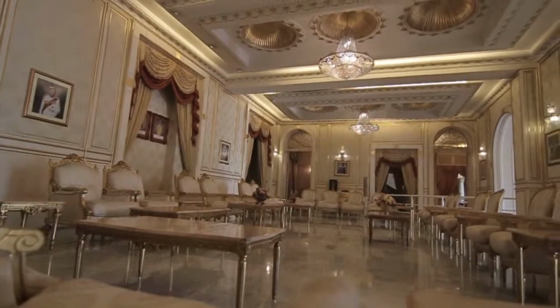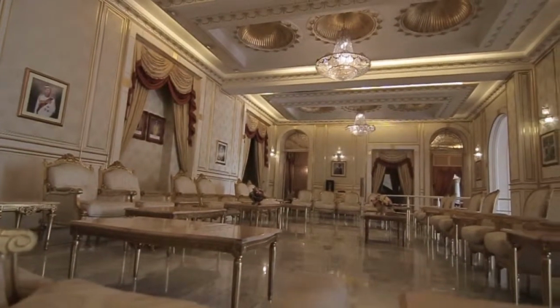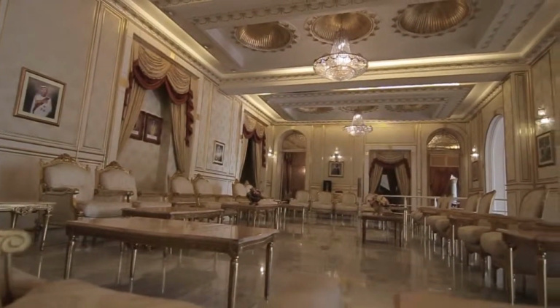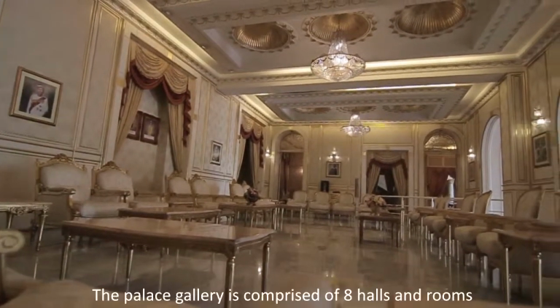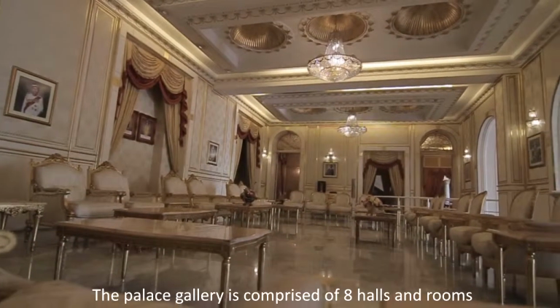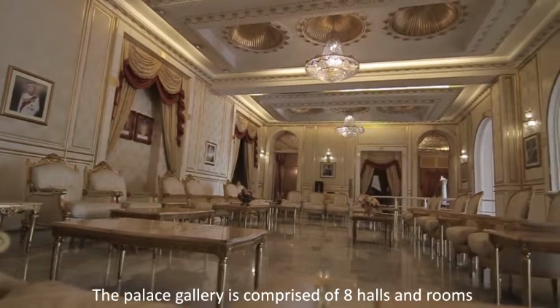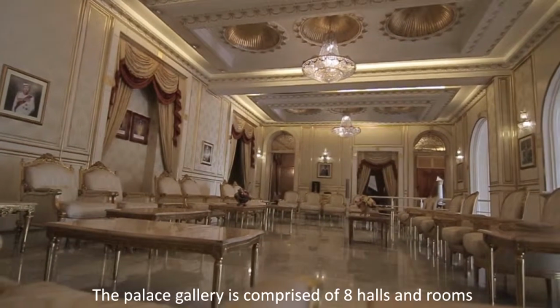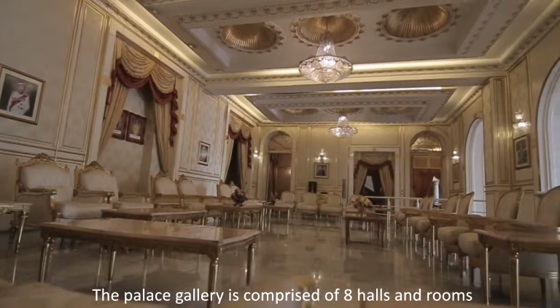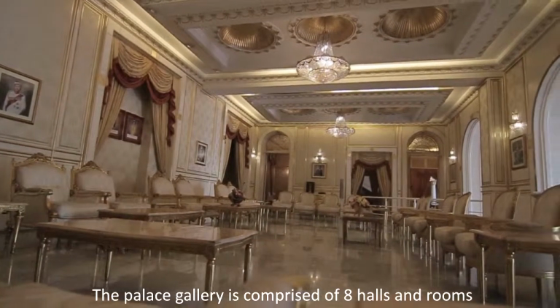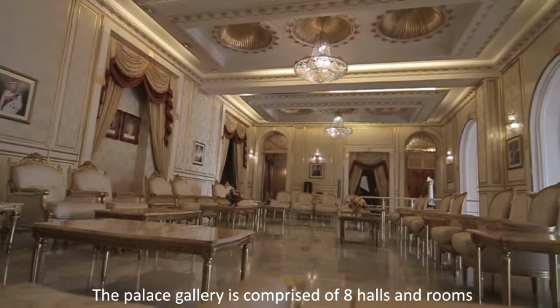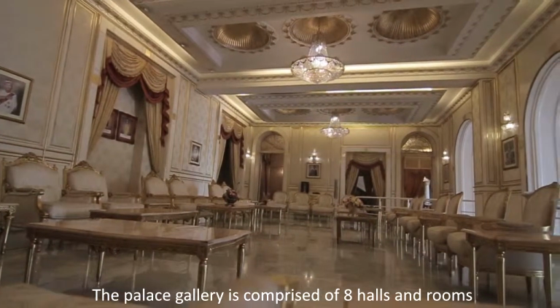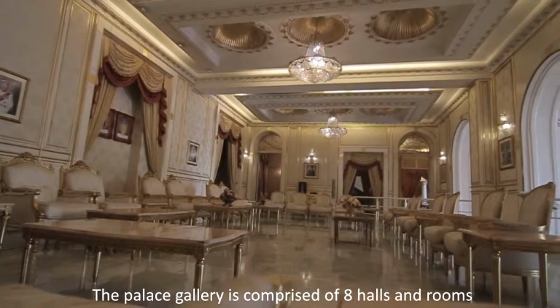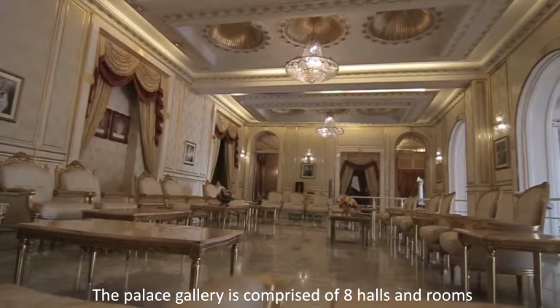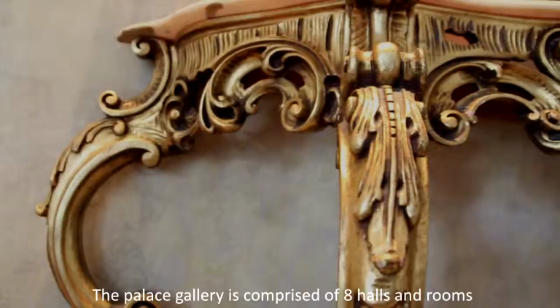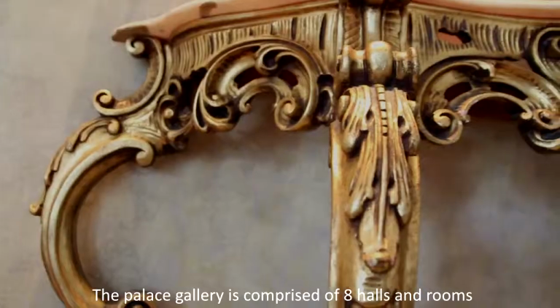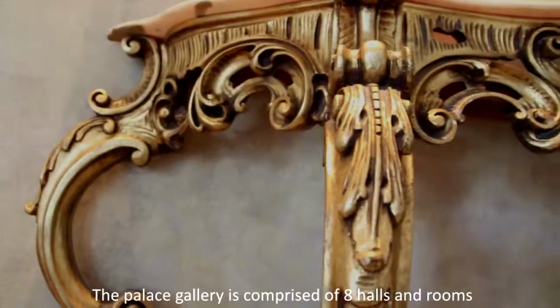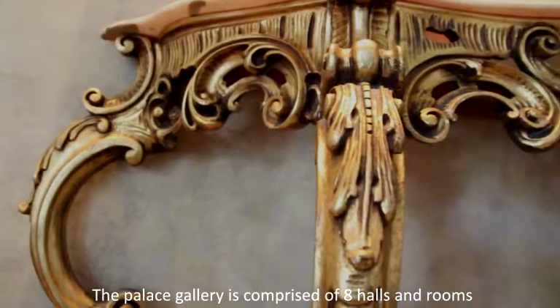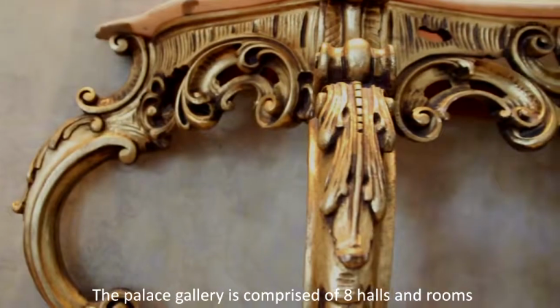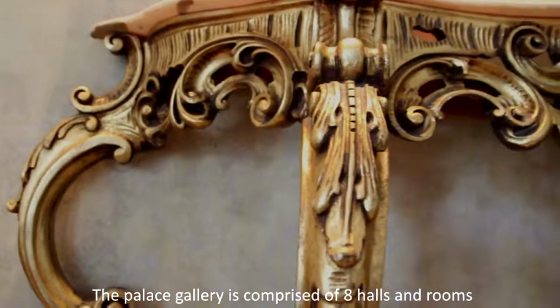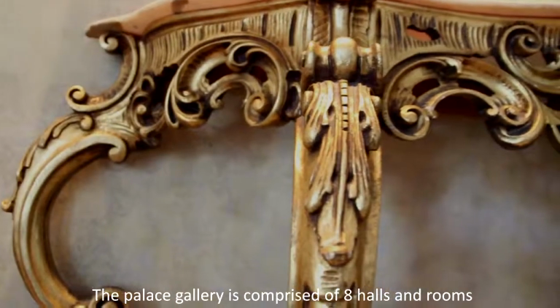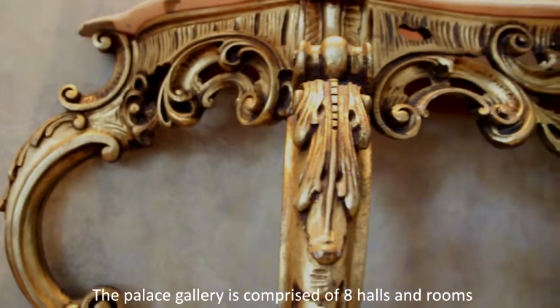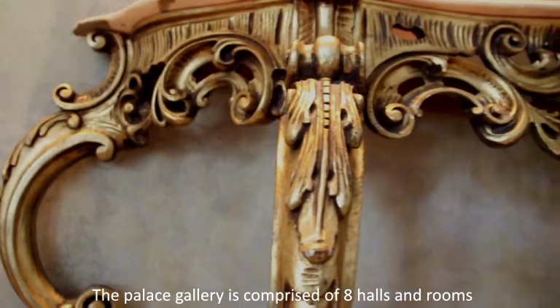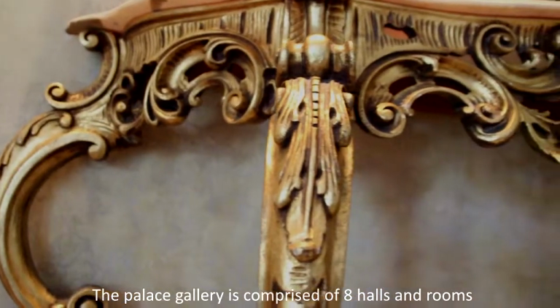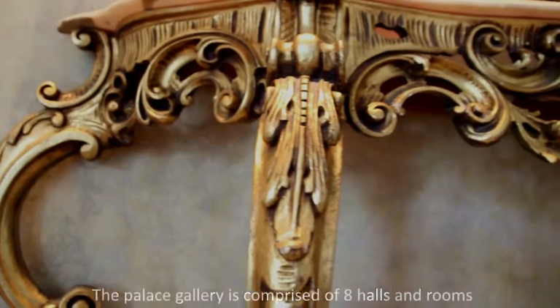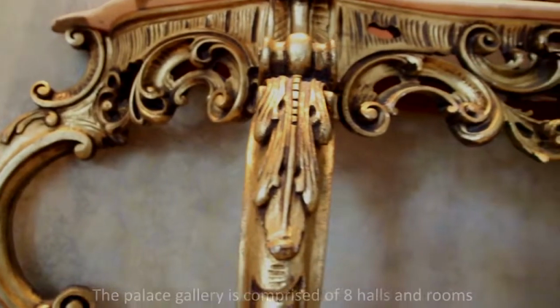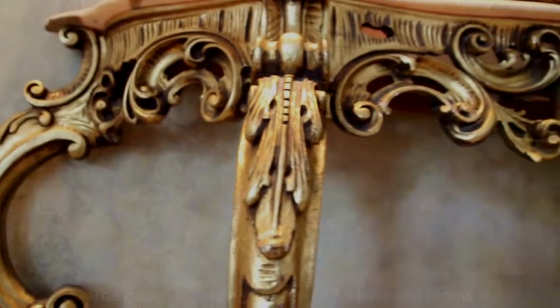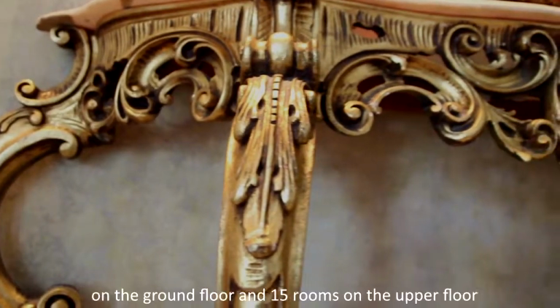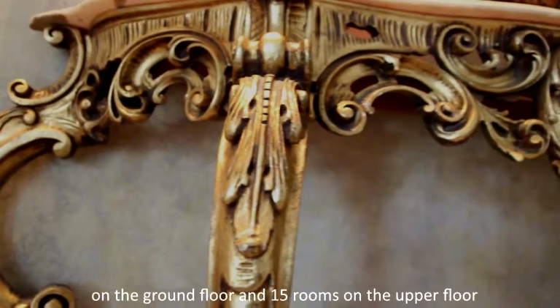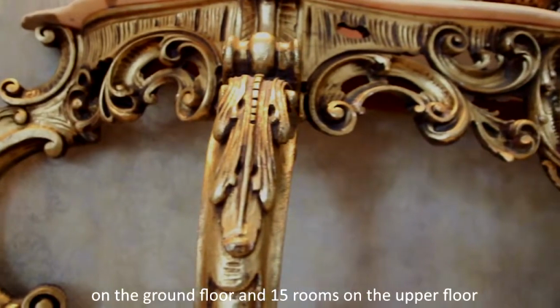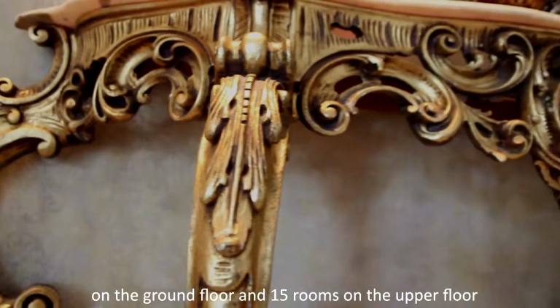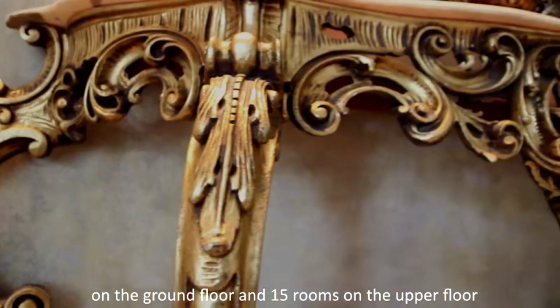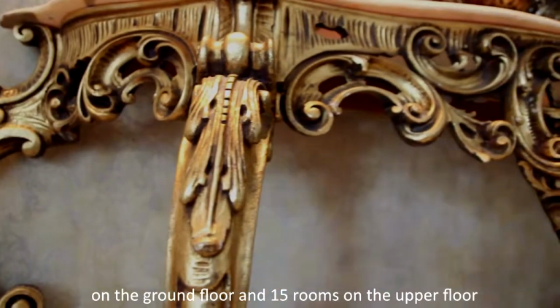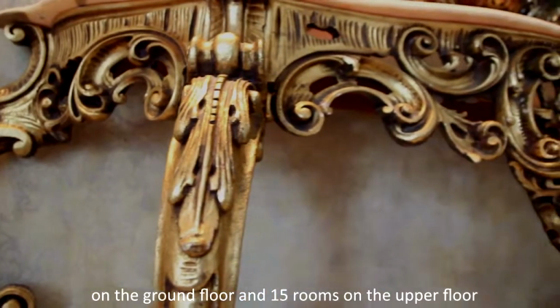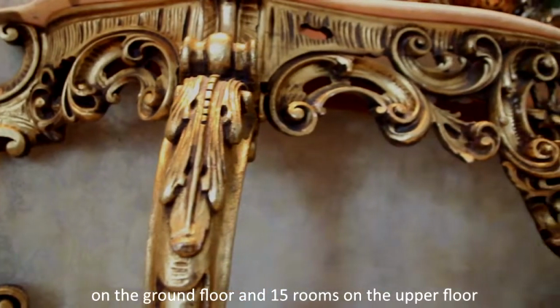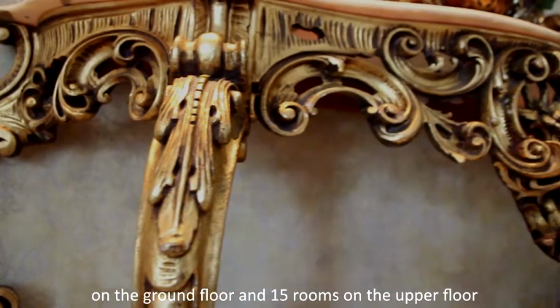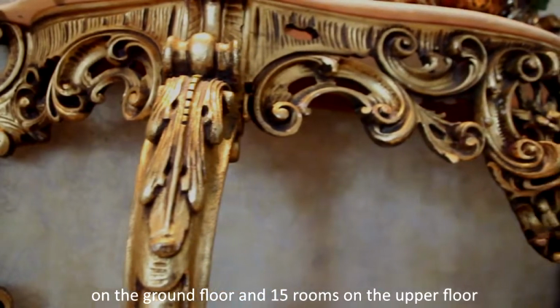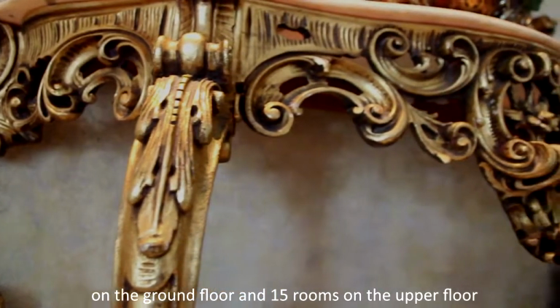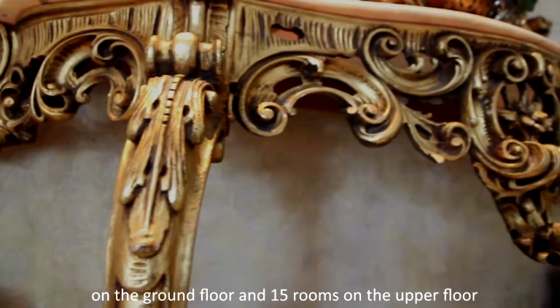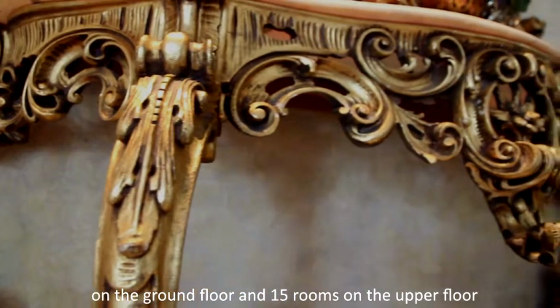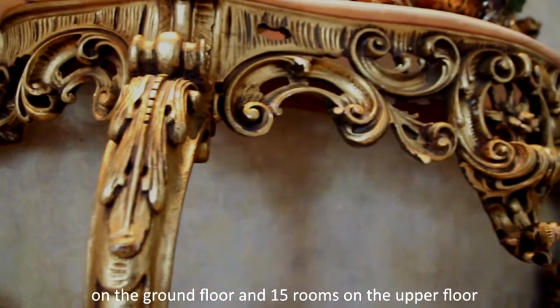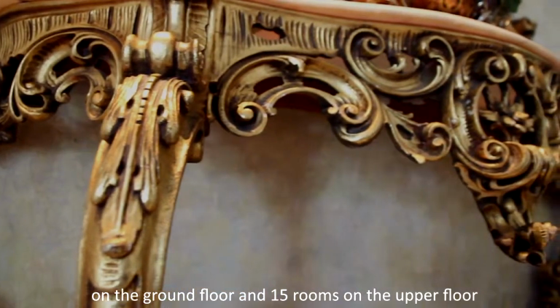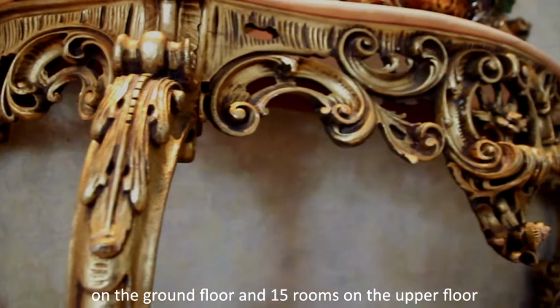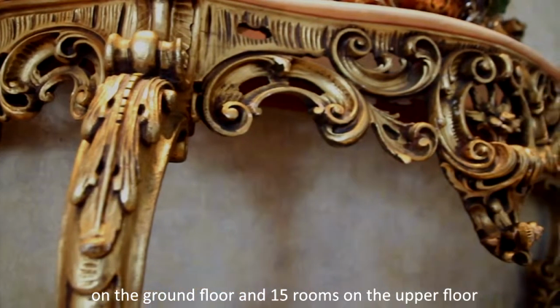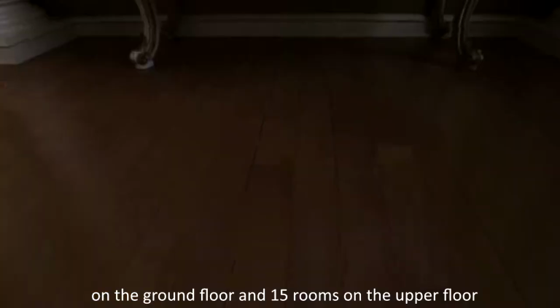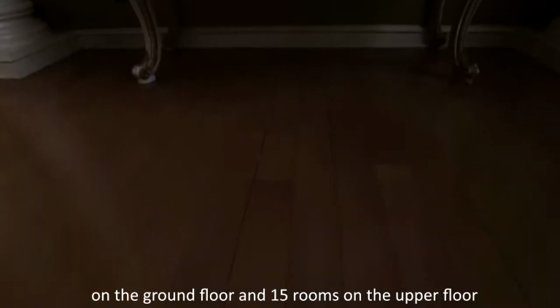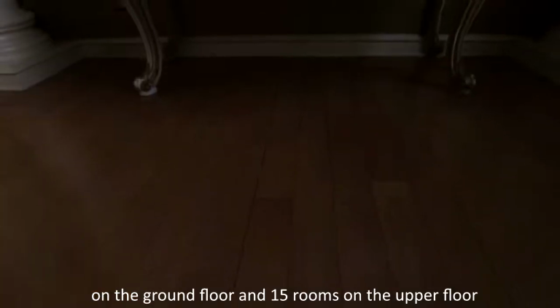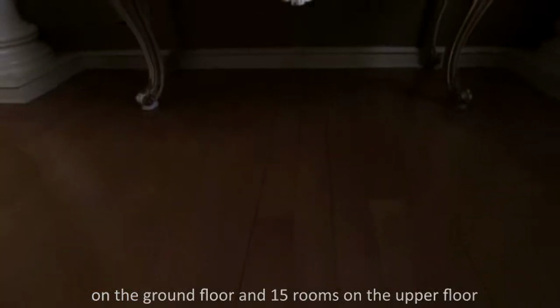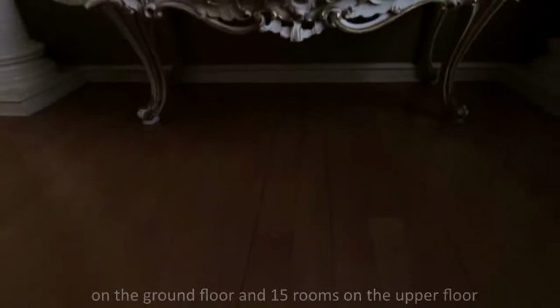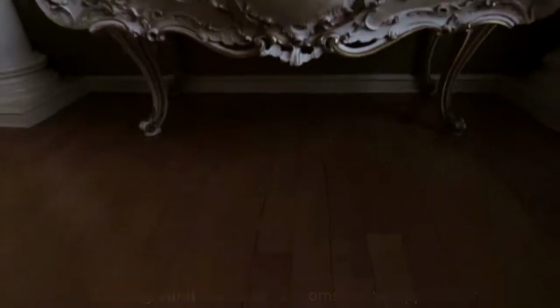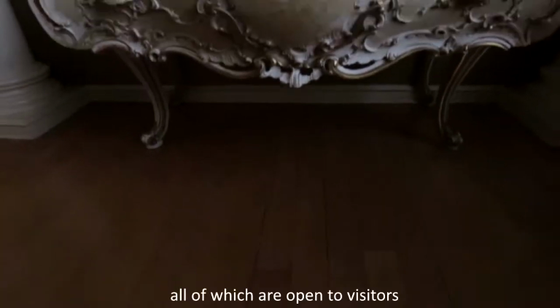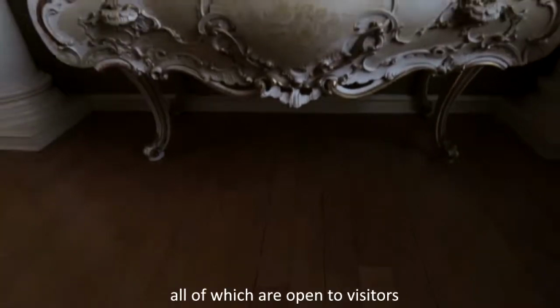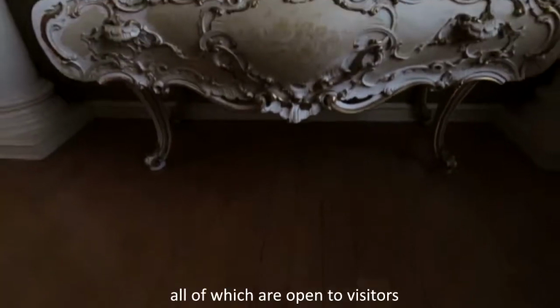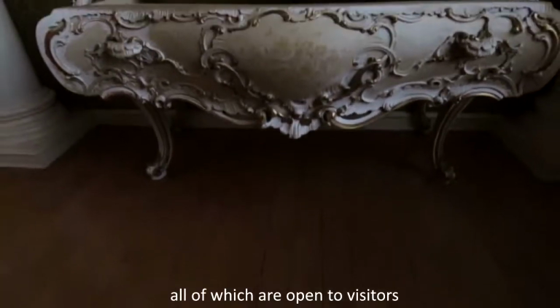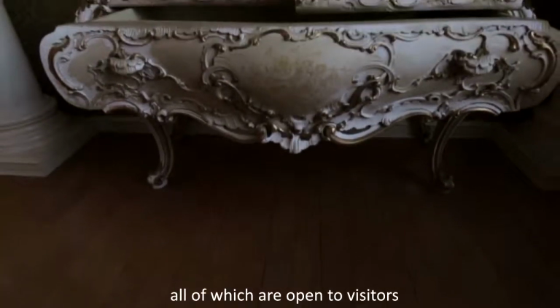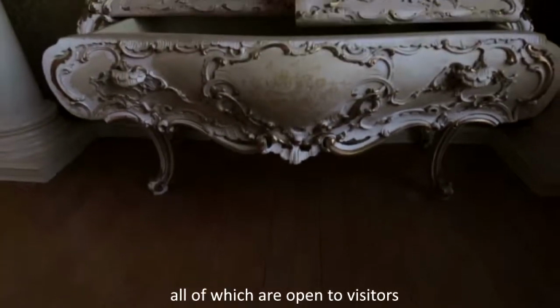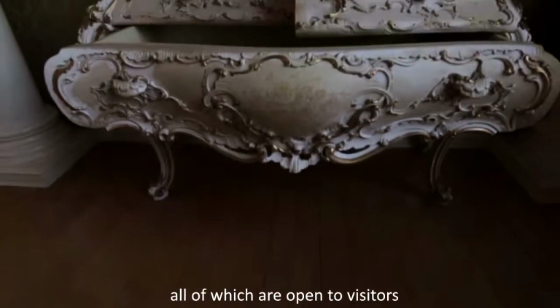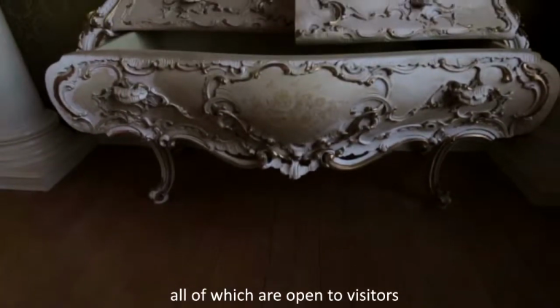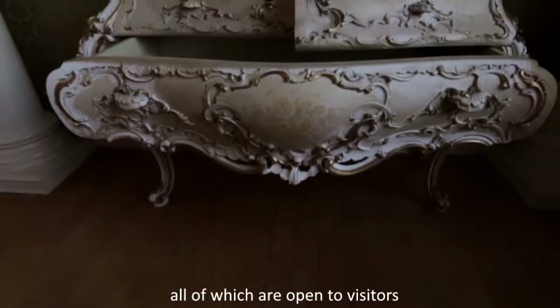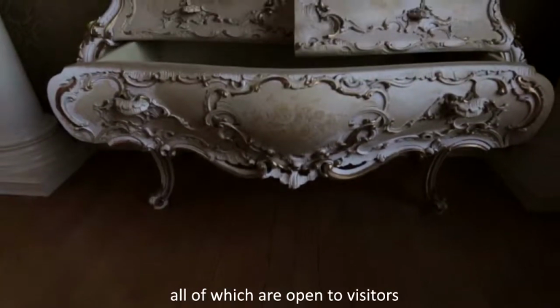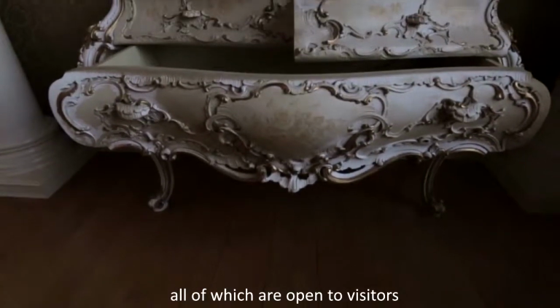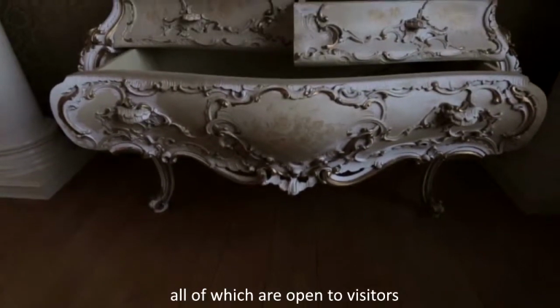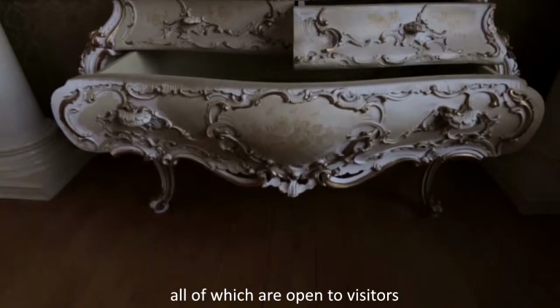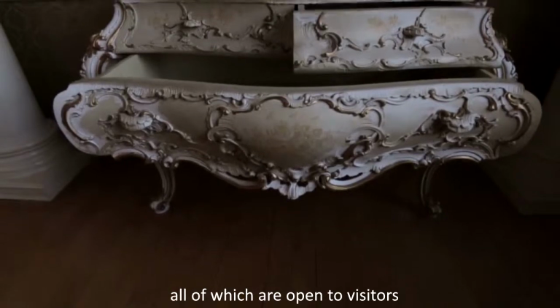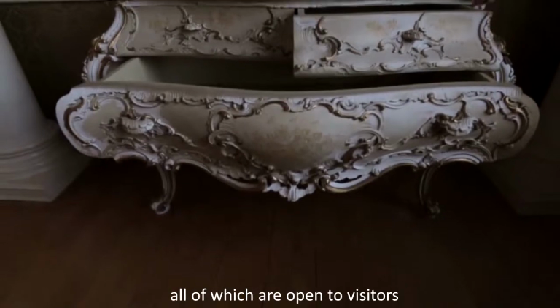The palace gallery is comprised of eight halls and rooms on the ground floor and 15 rooms on the upper floor, all of which are open to visitors.